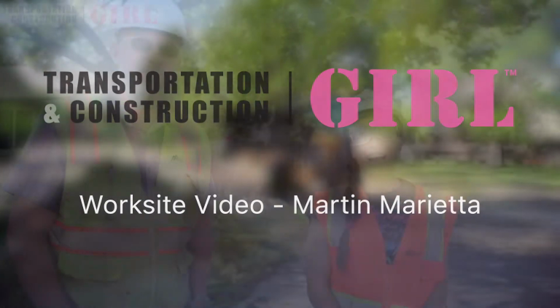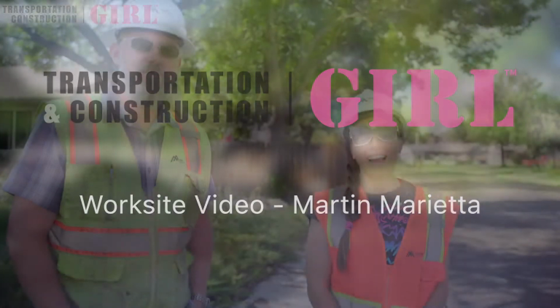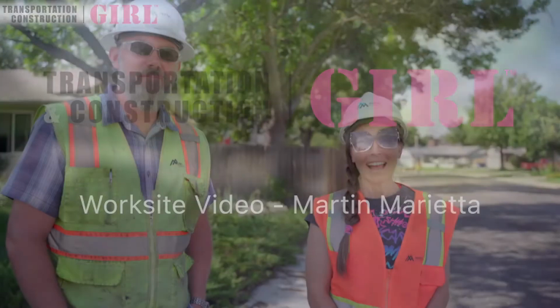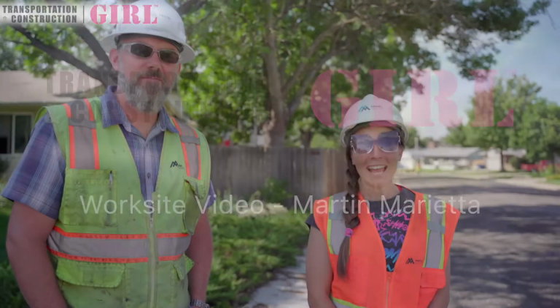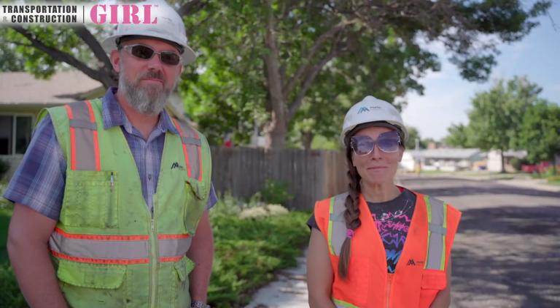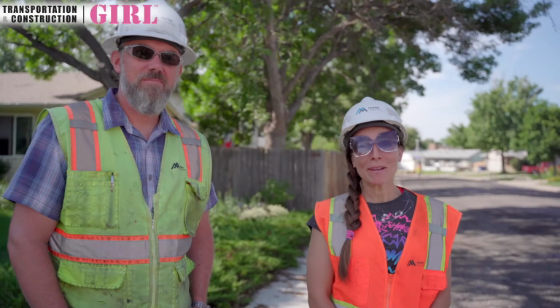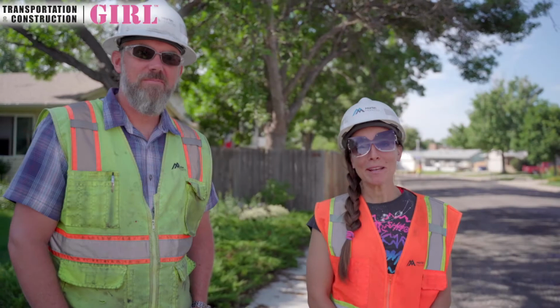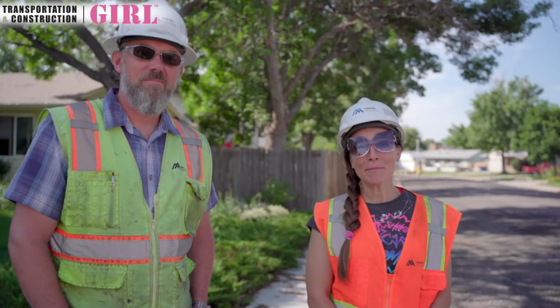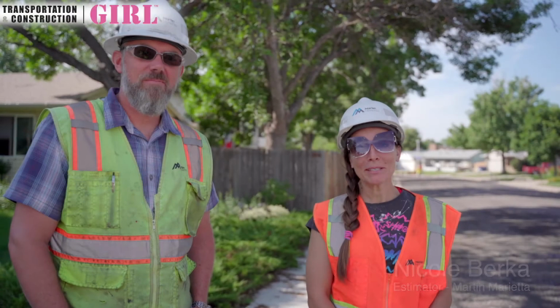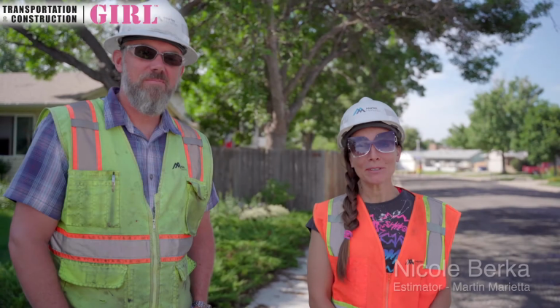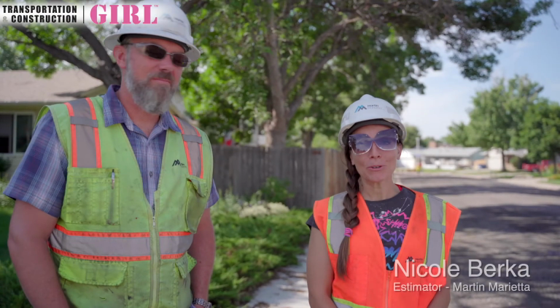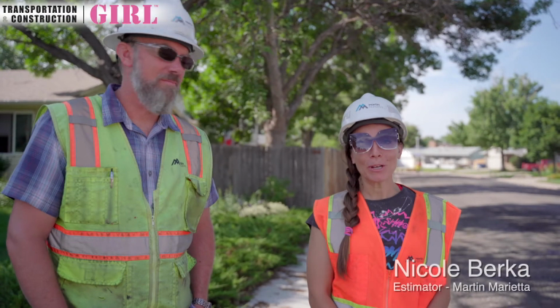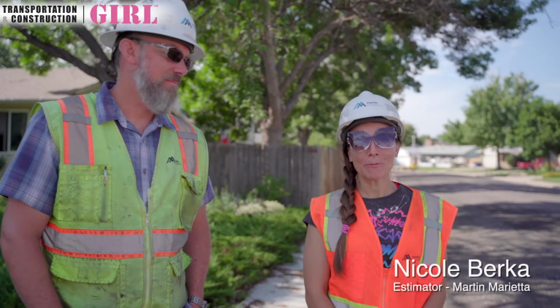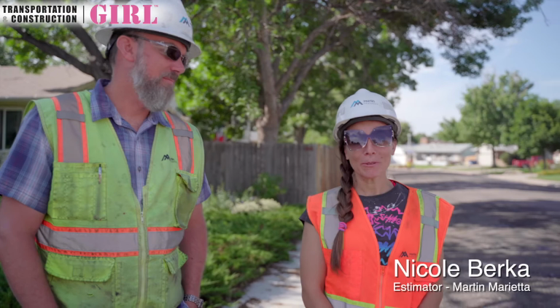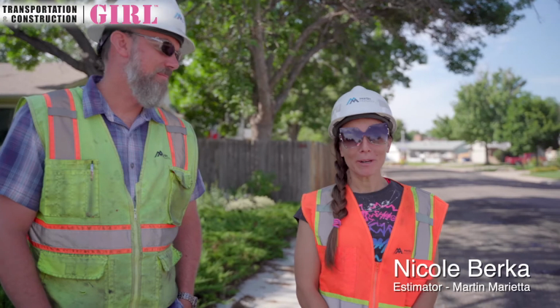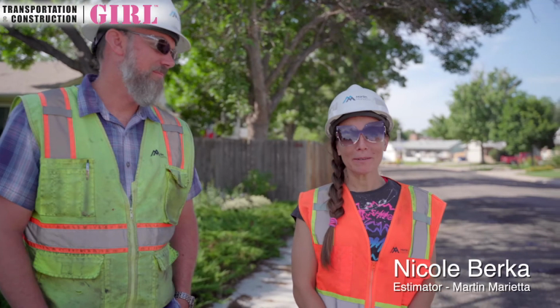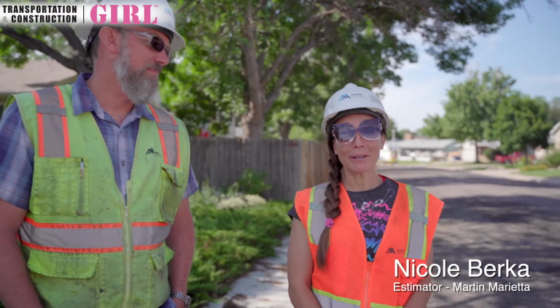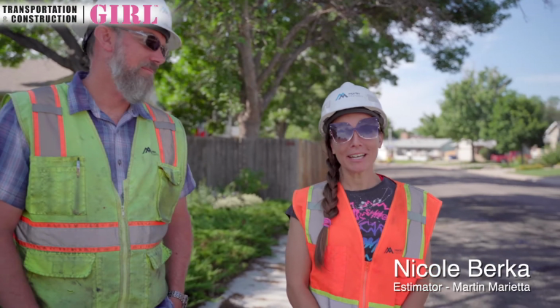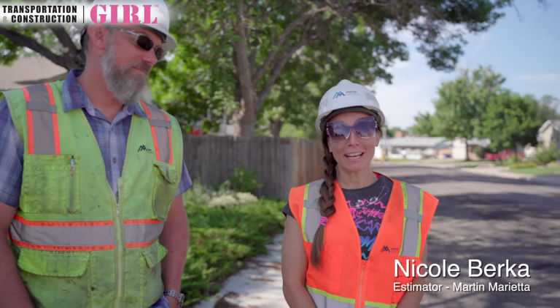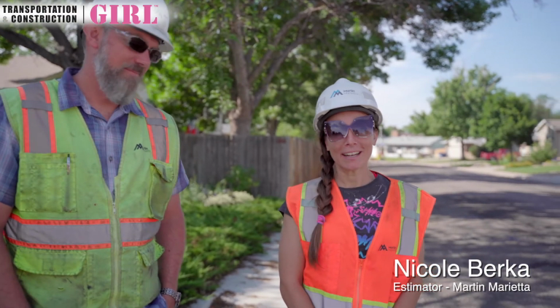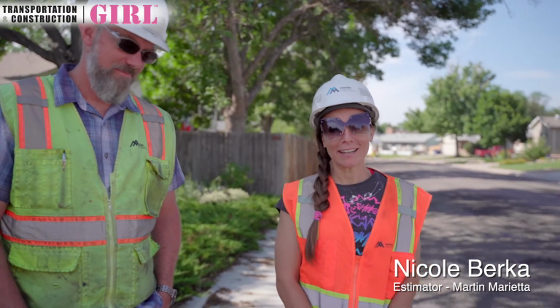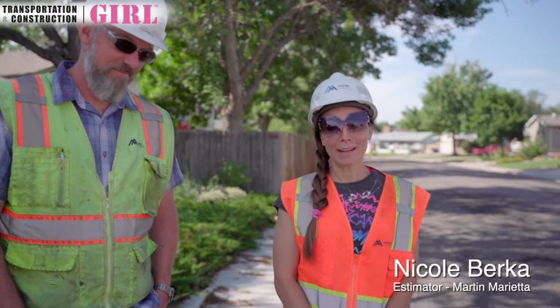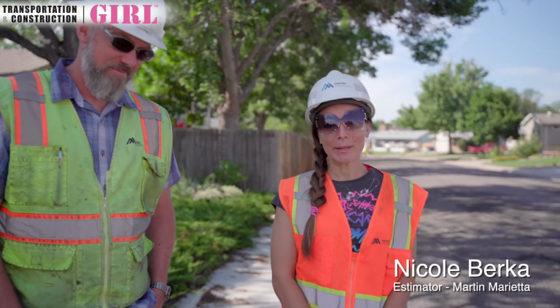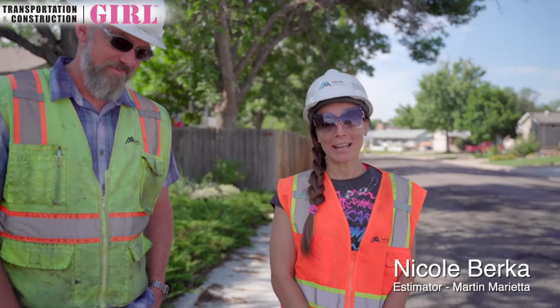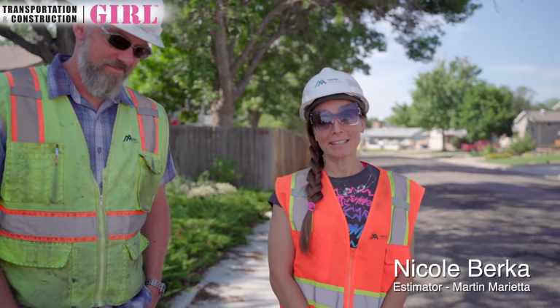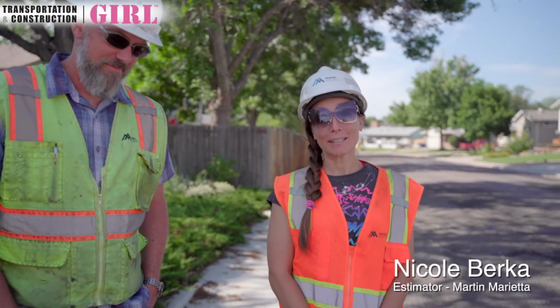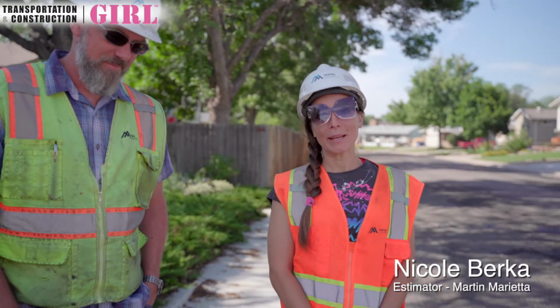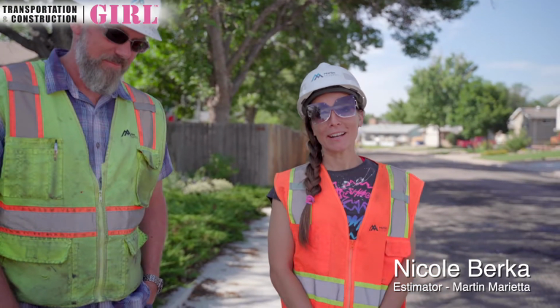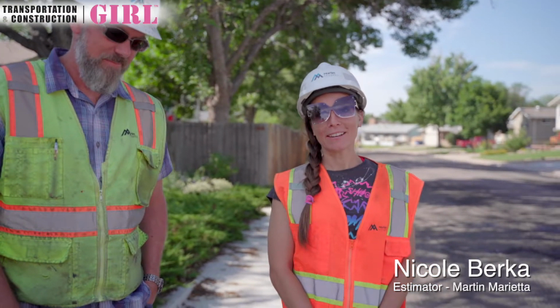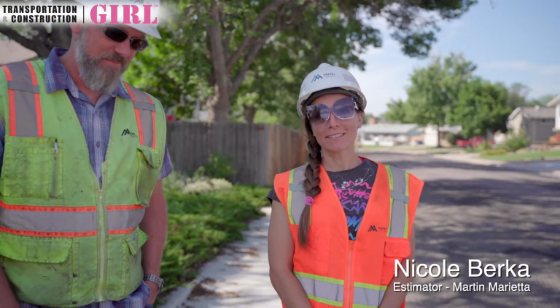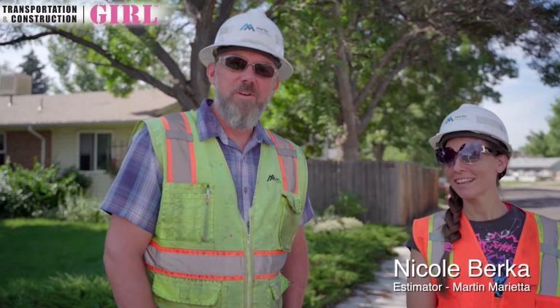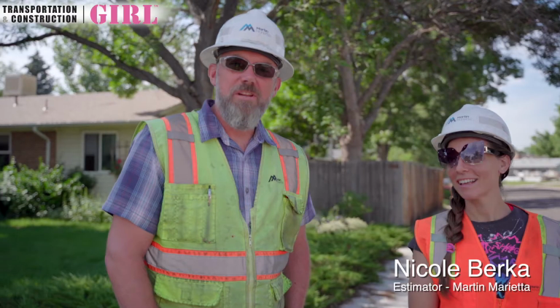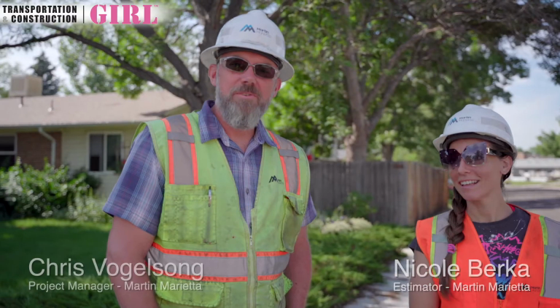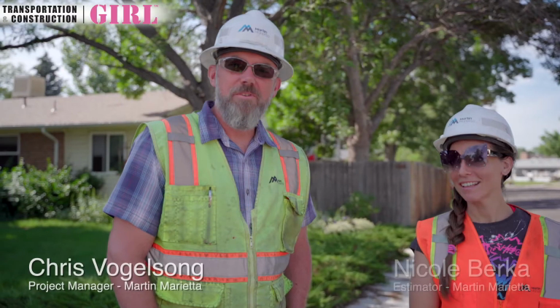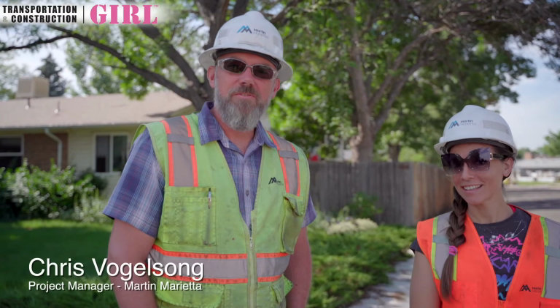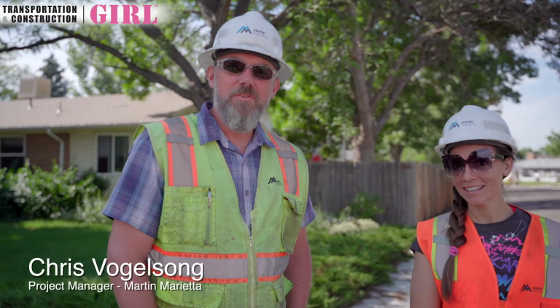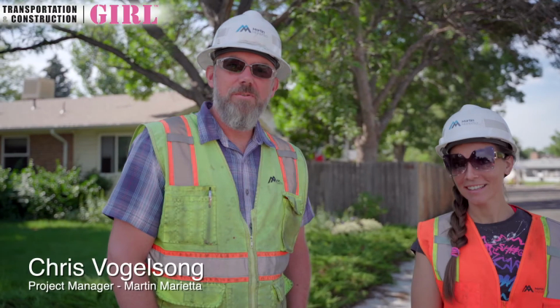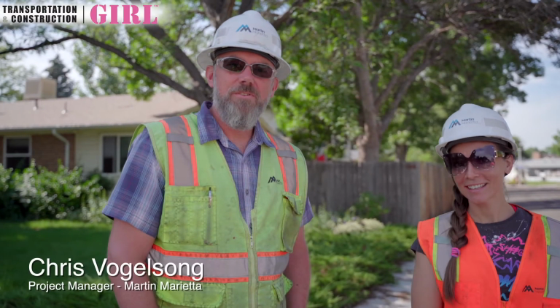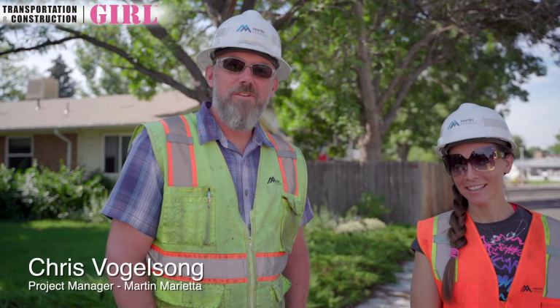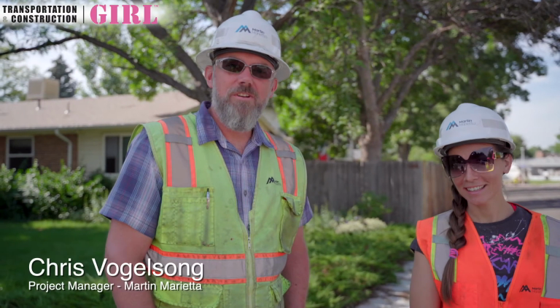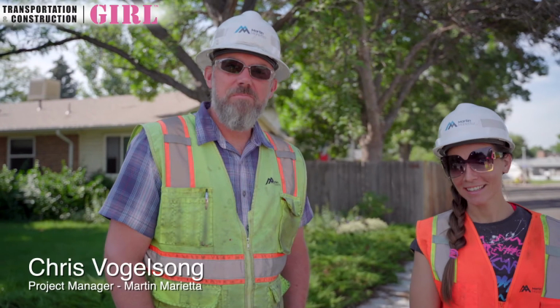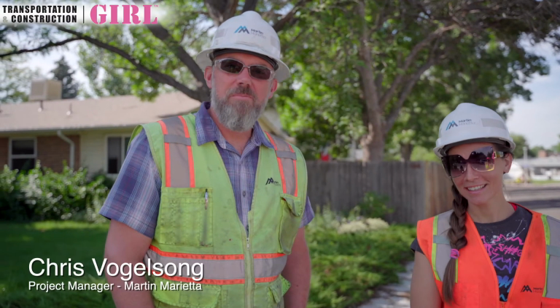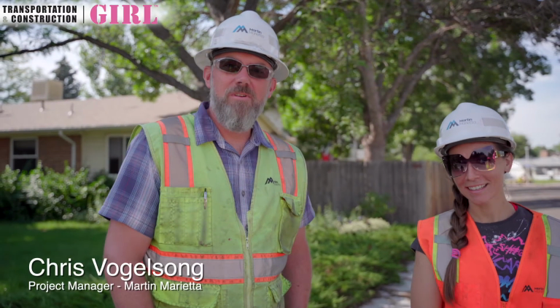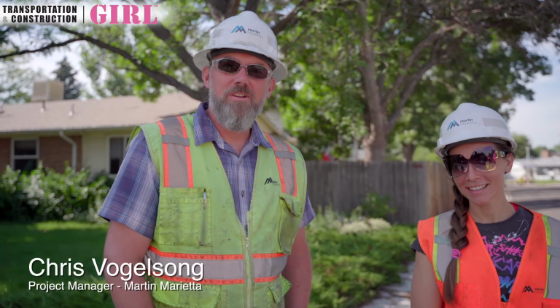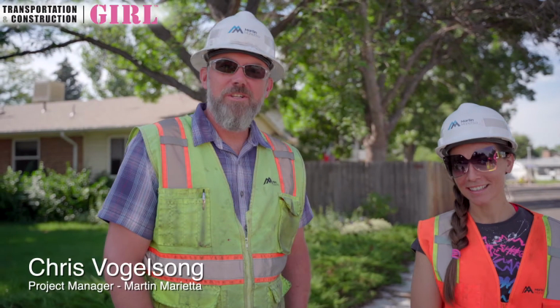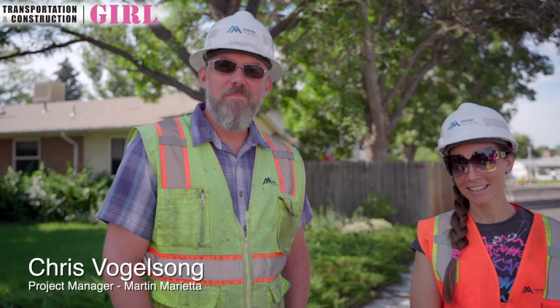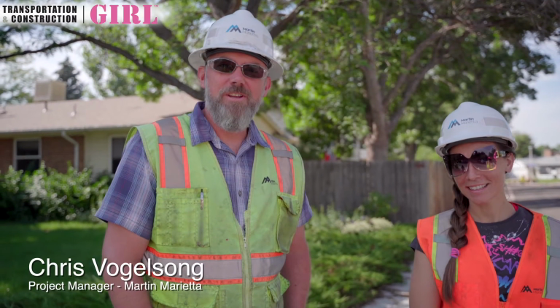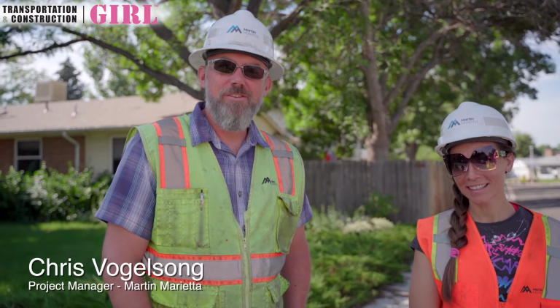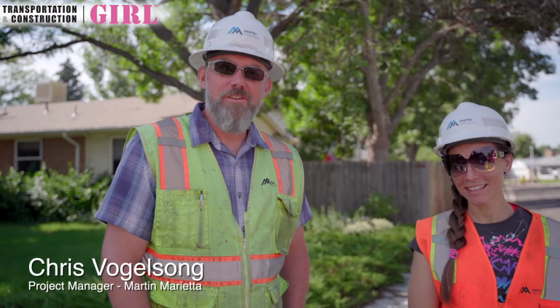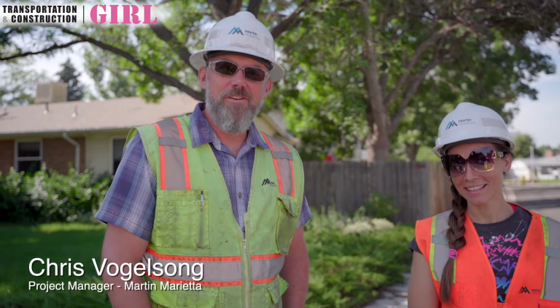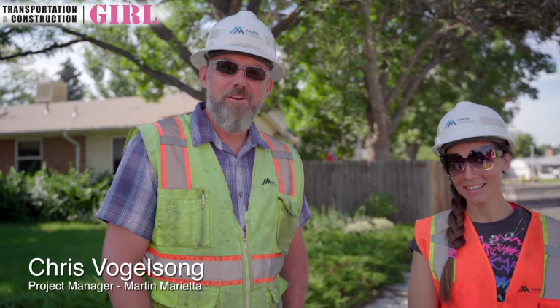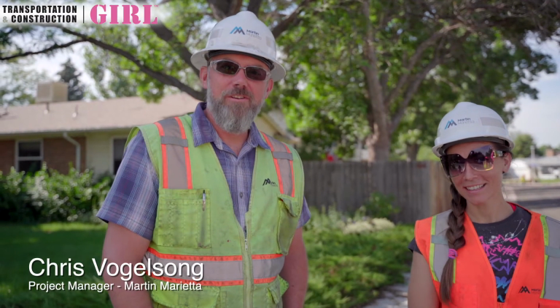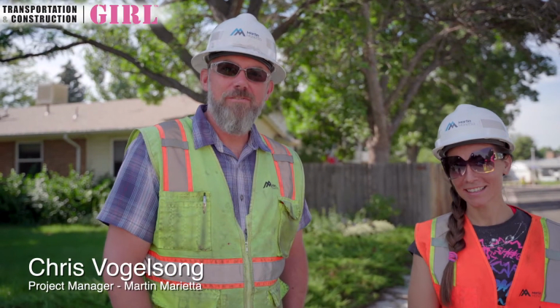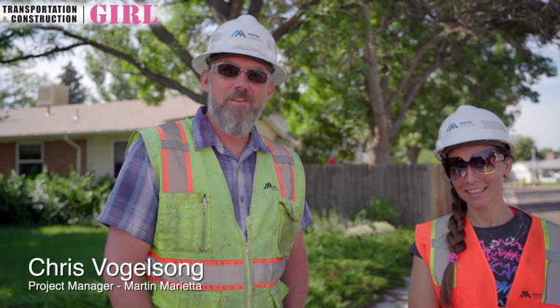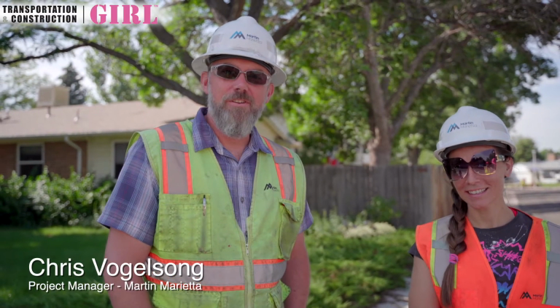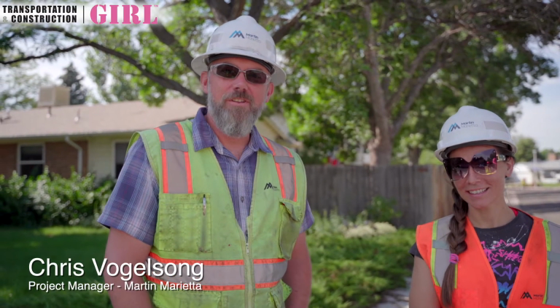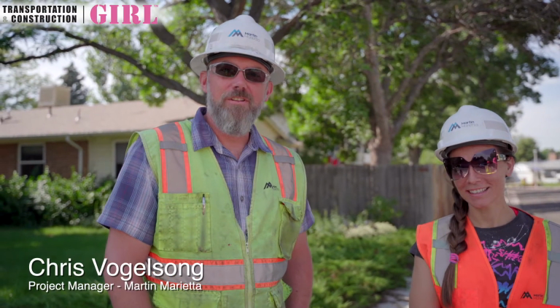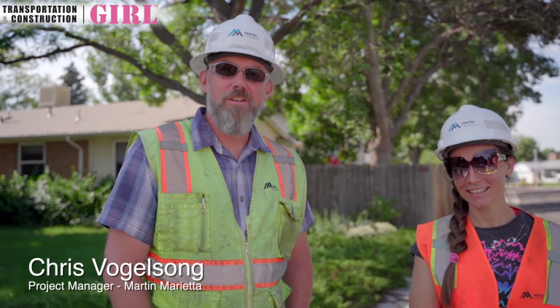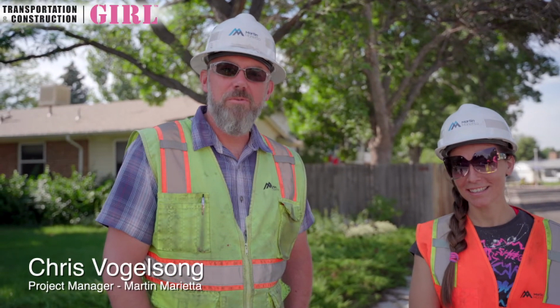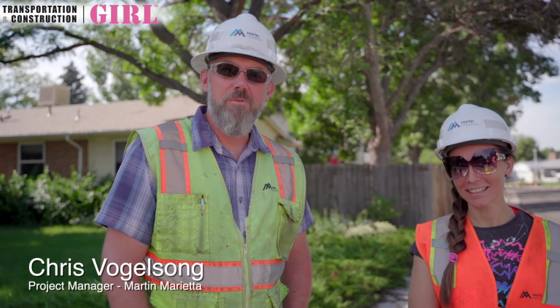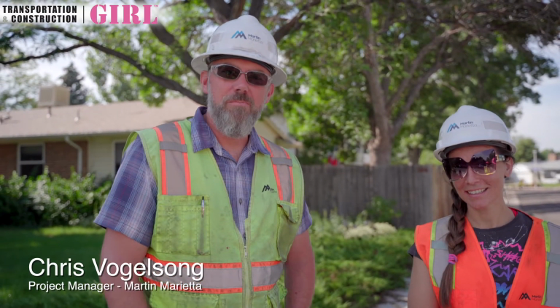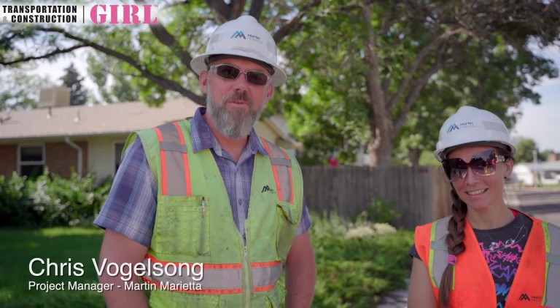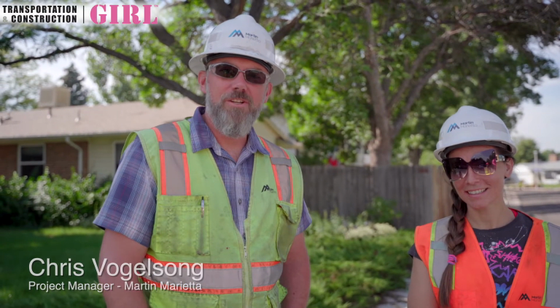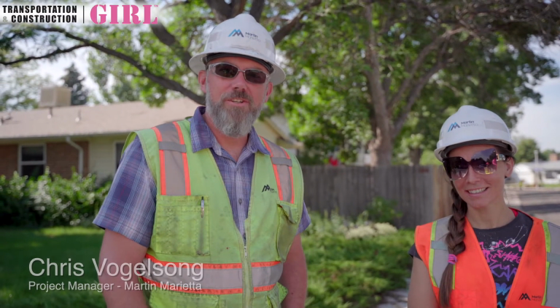Hi, my name is Nicole. I'm with Martin Marietta and I'm an estimator. My name is Chris Vogelsang. I'm the project manager here for the Lakewood project.